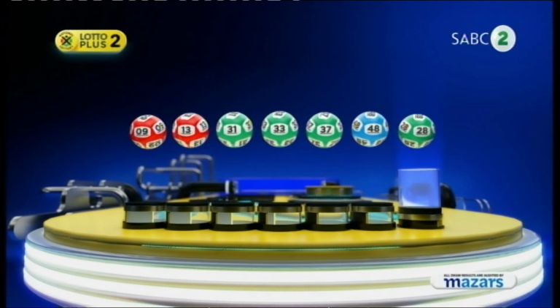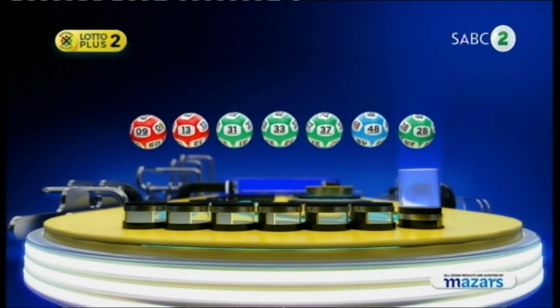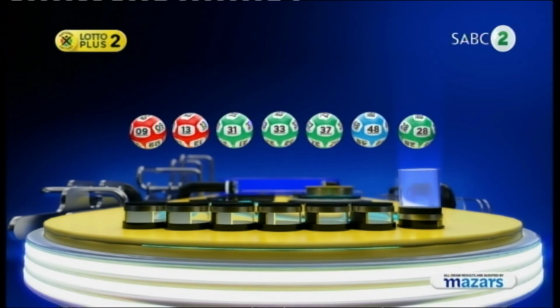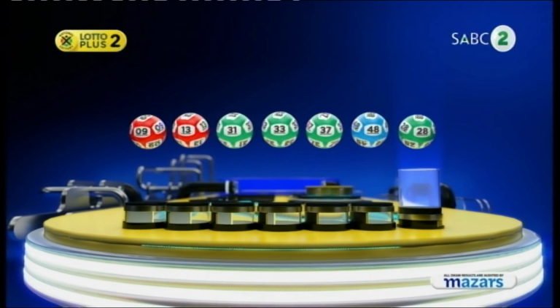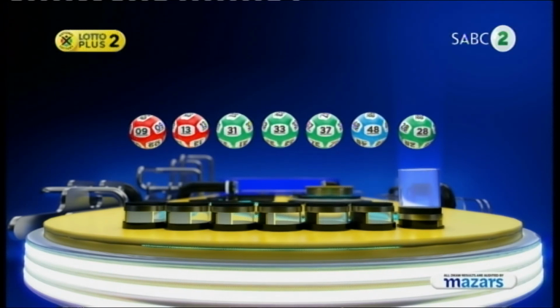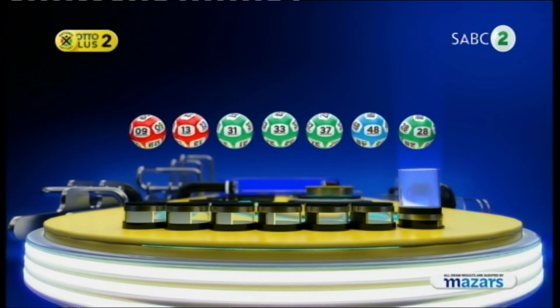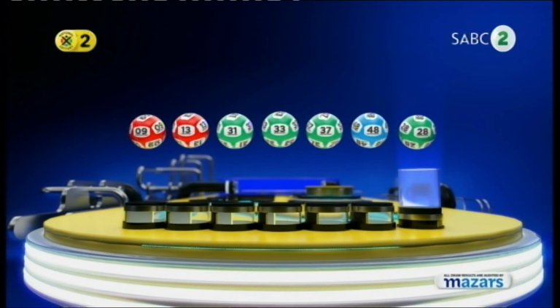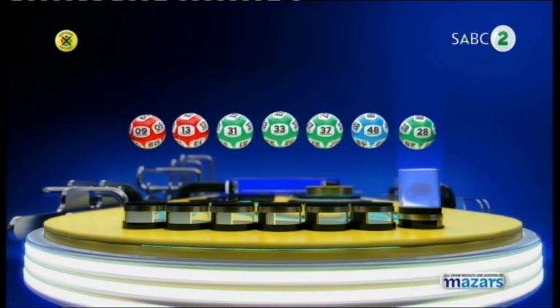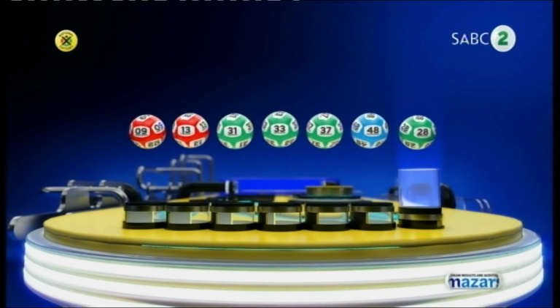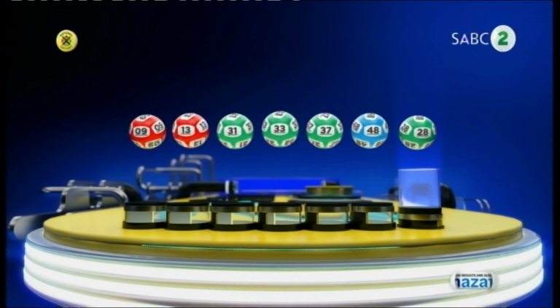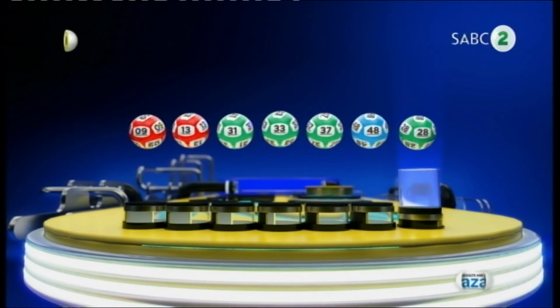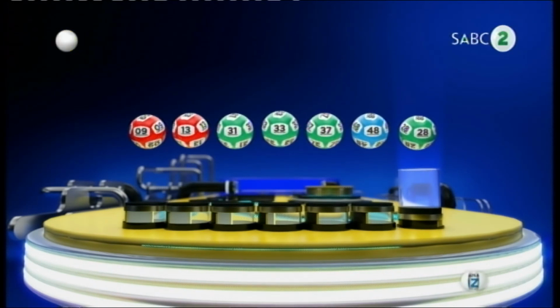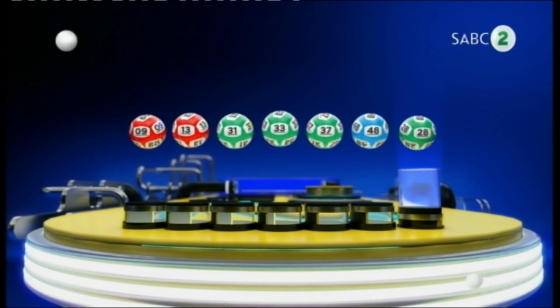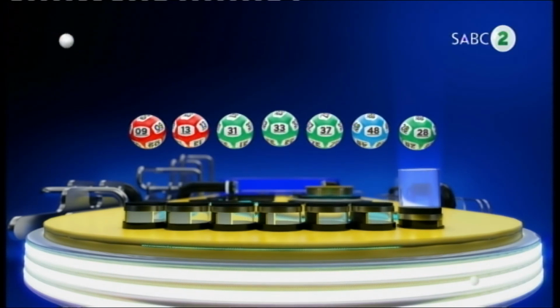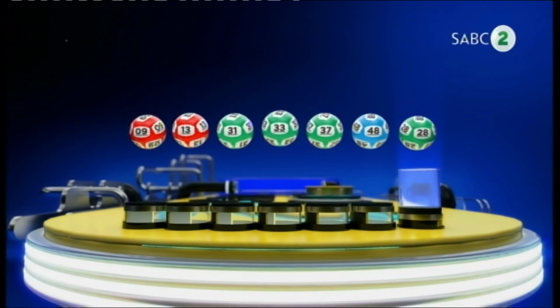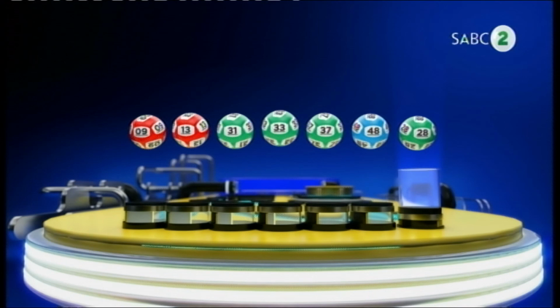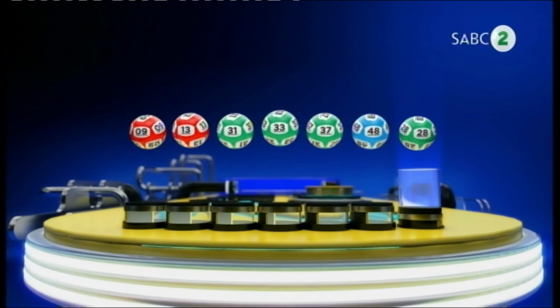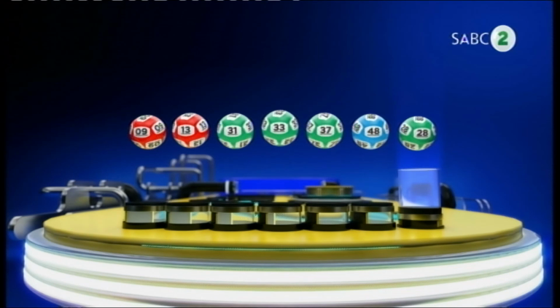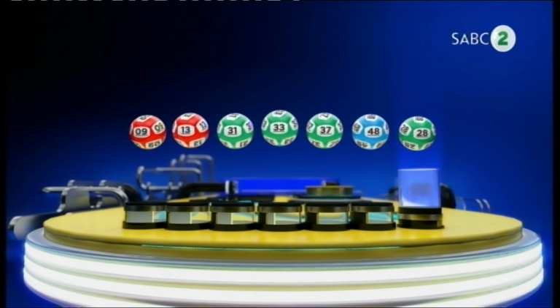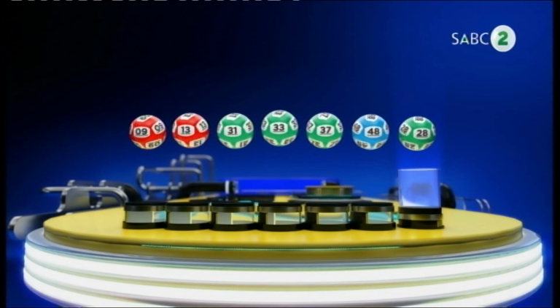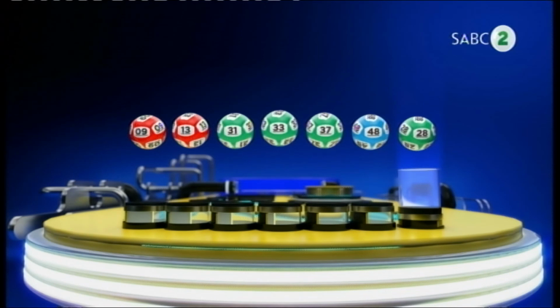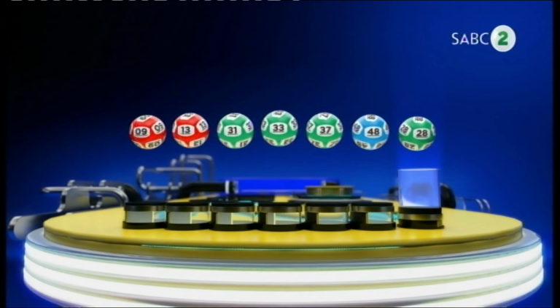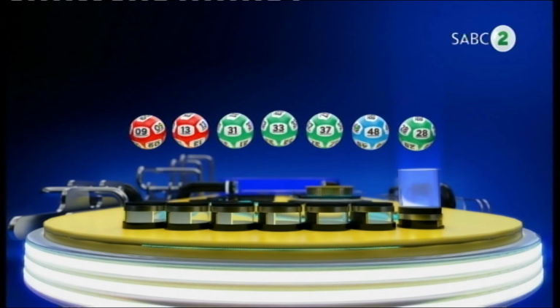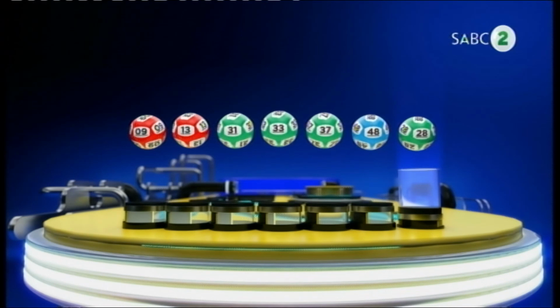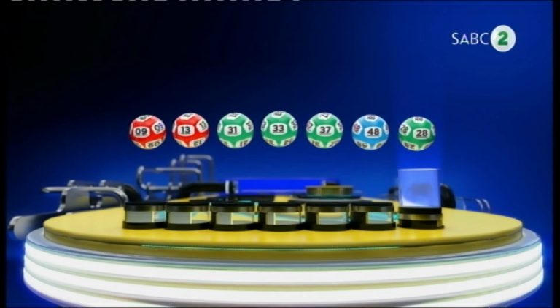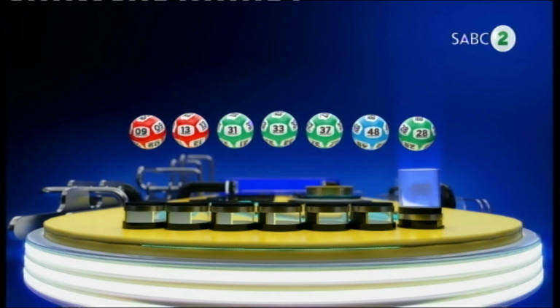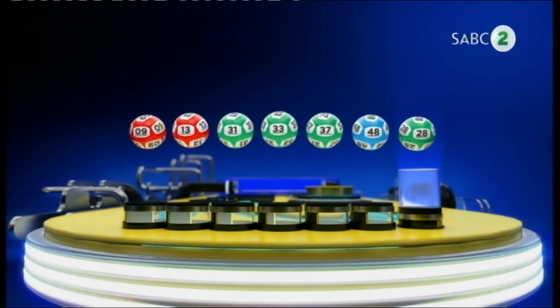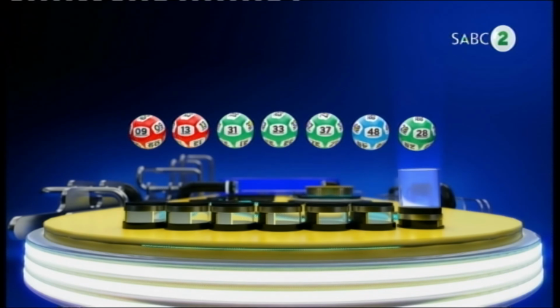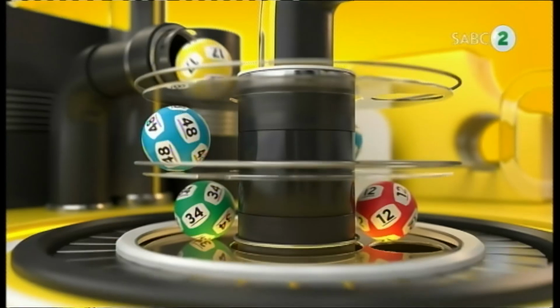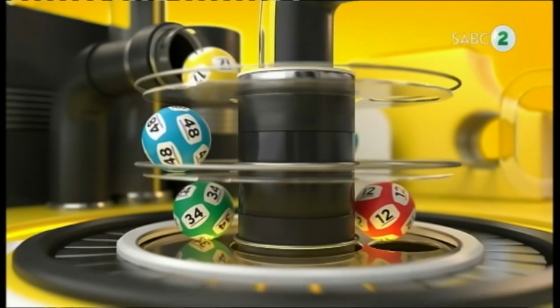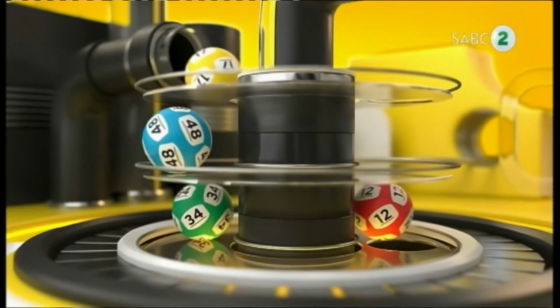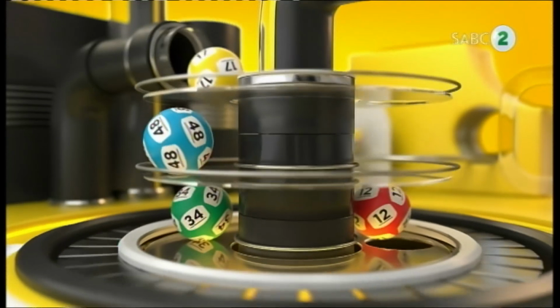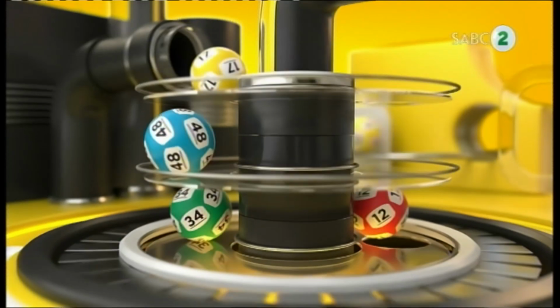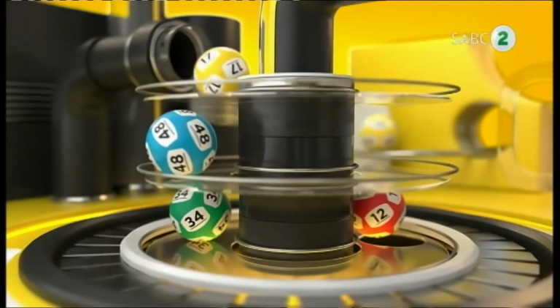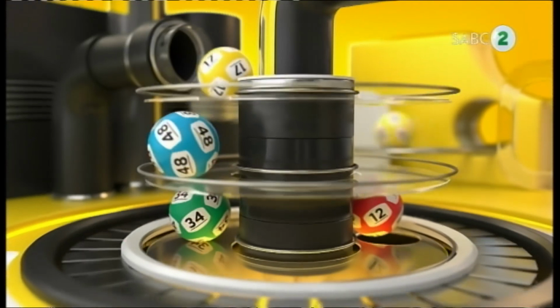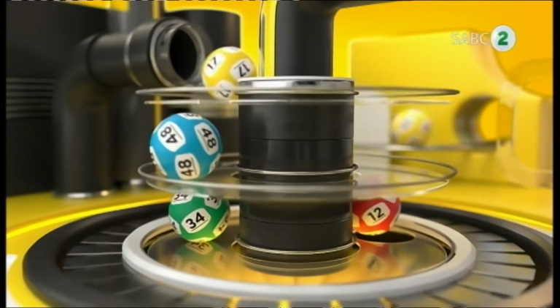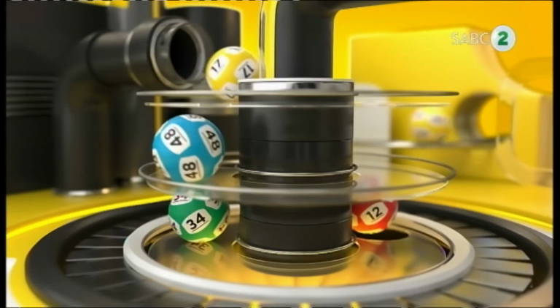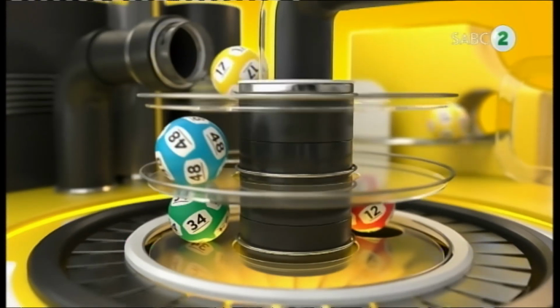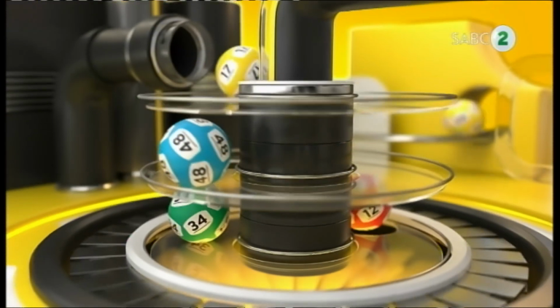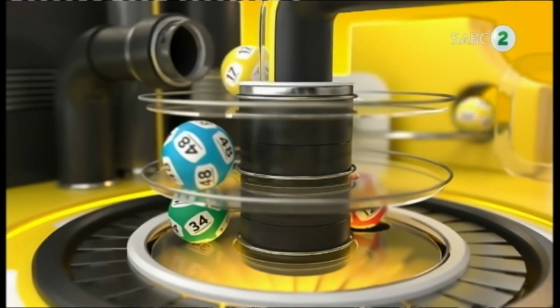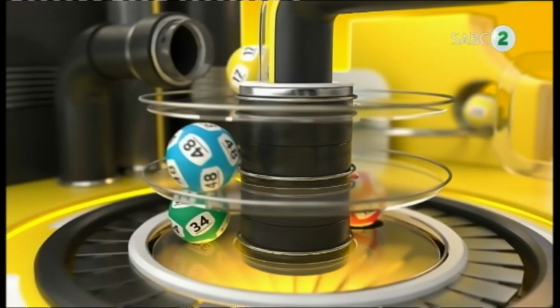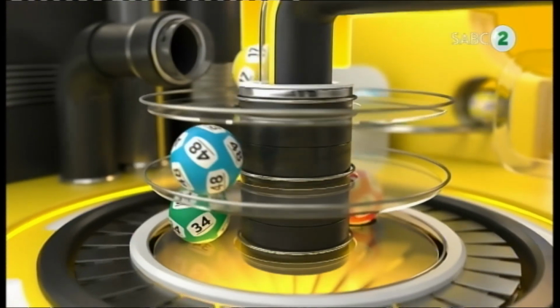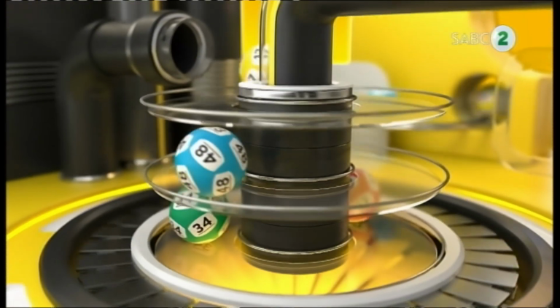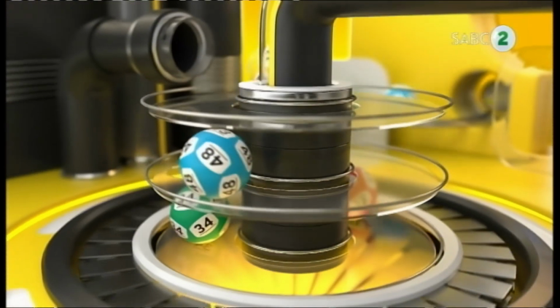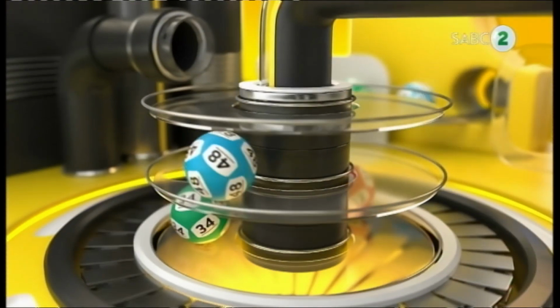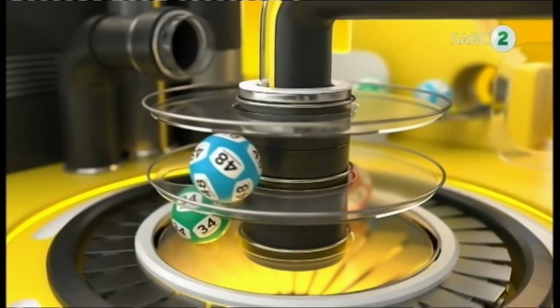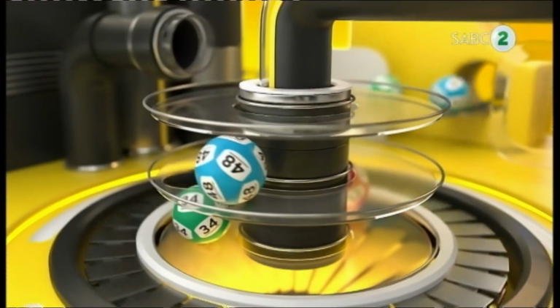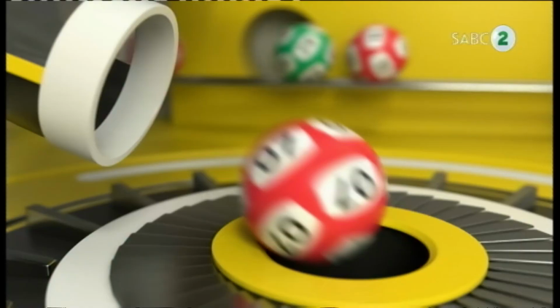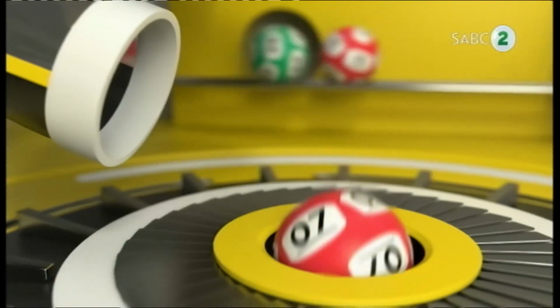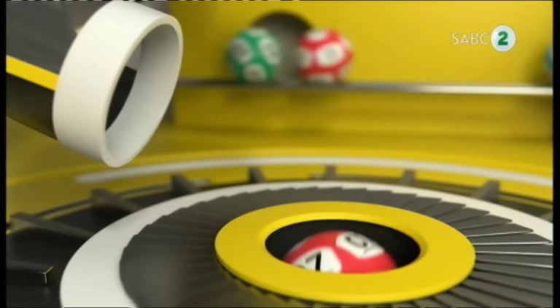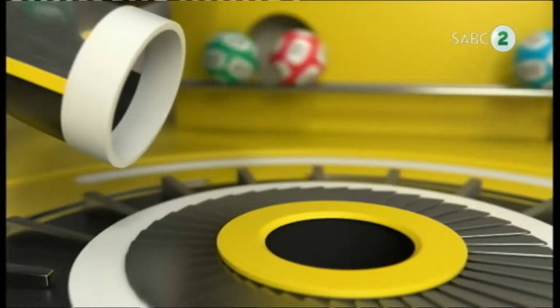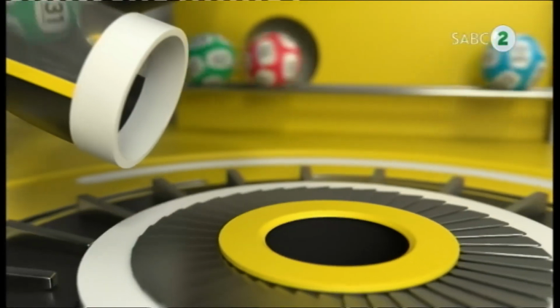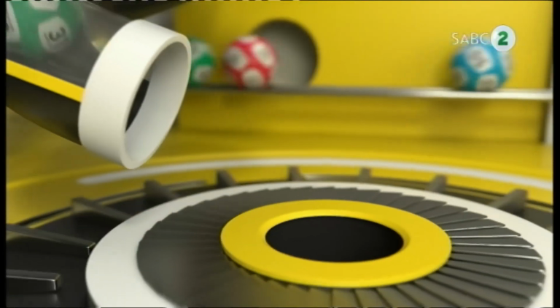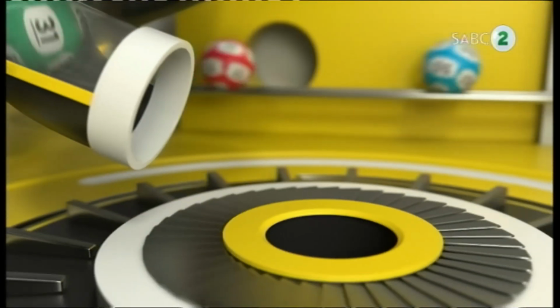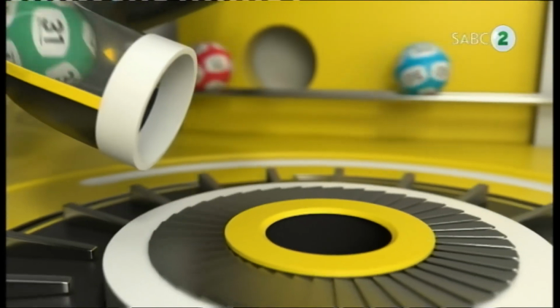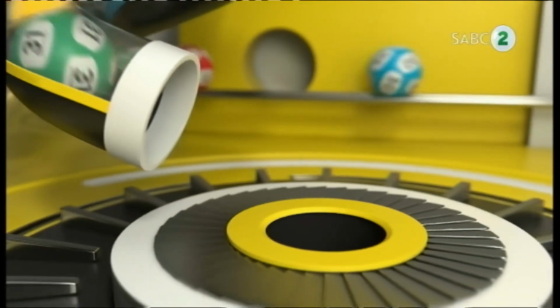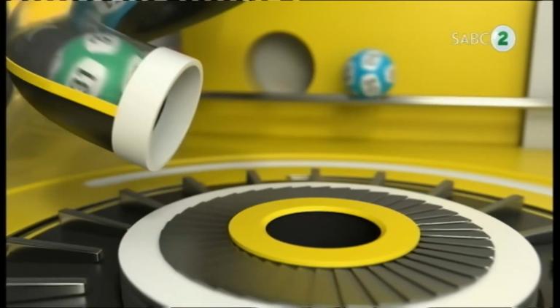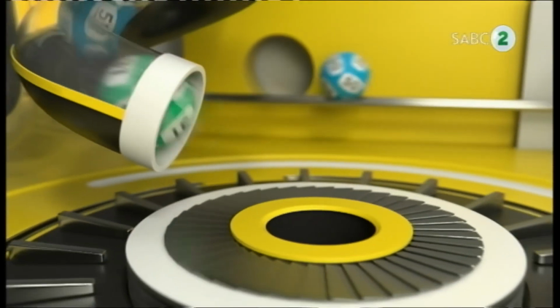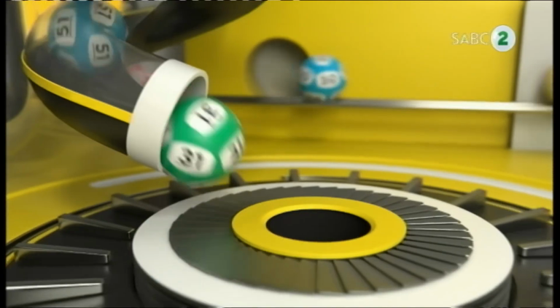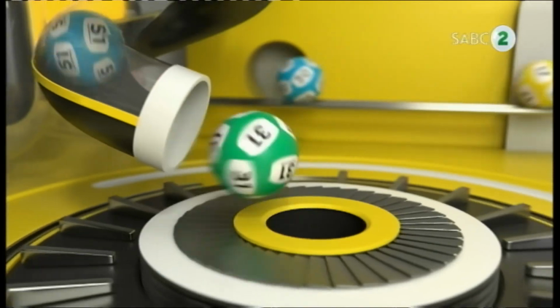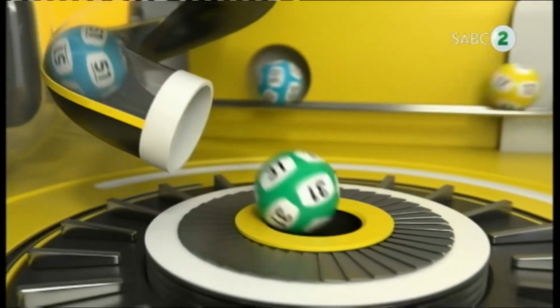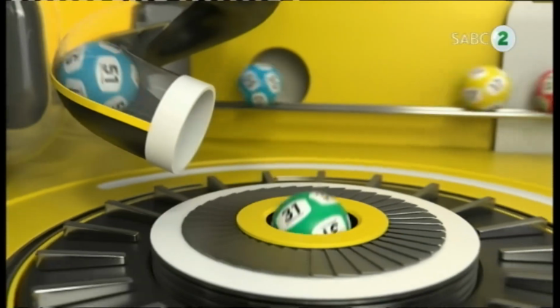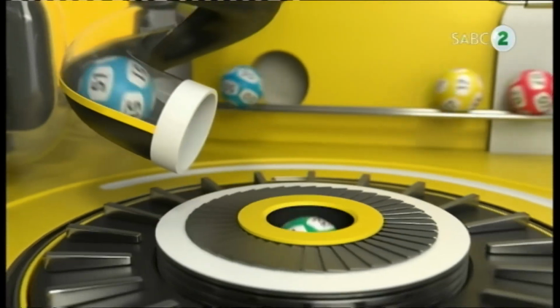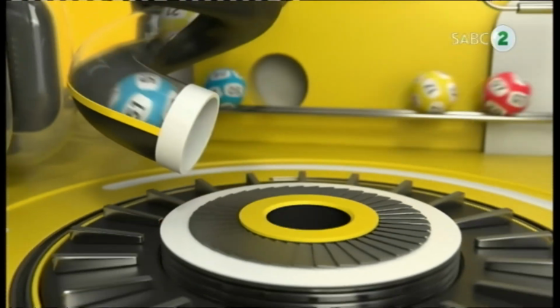You could win instant cash prizes when you play Panda Push or Easy Win games.